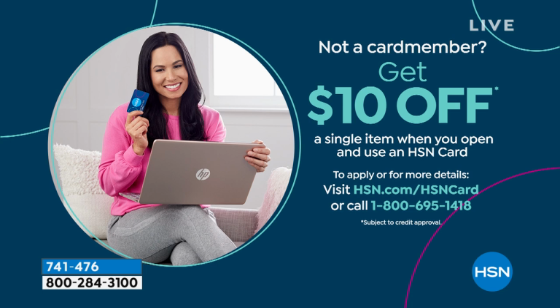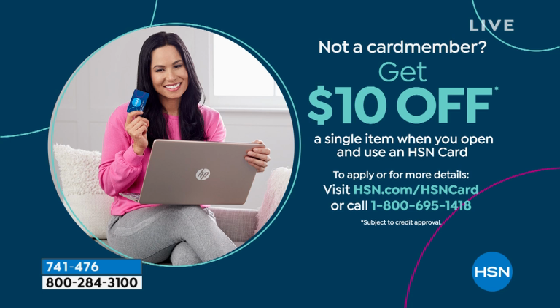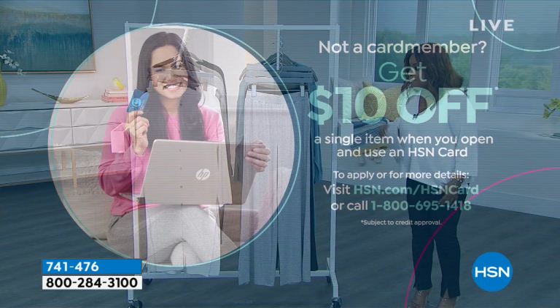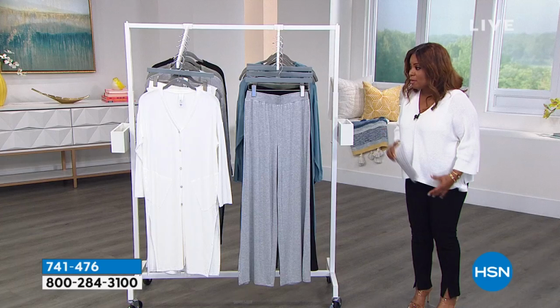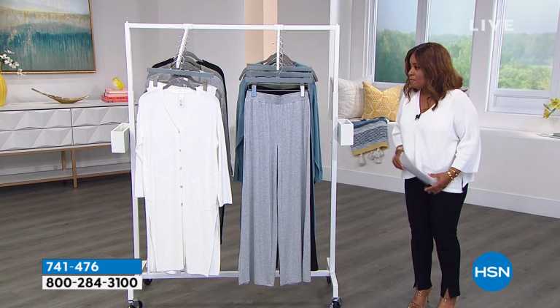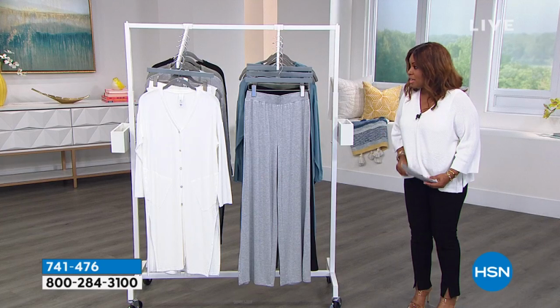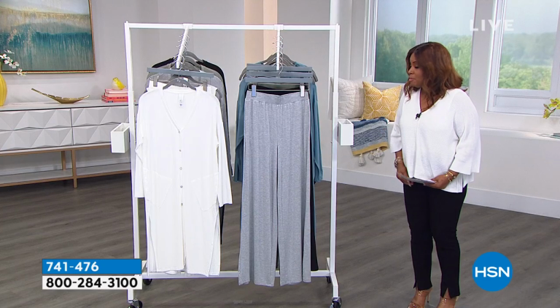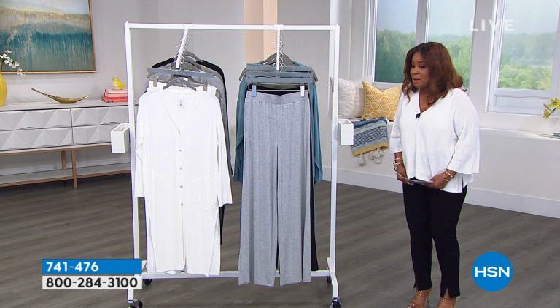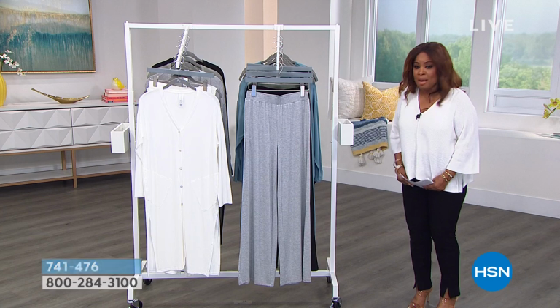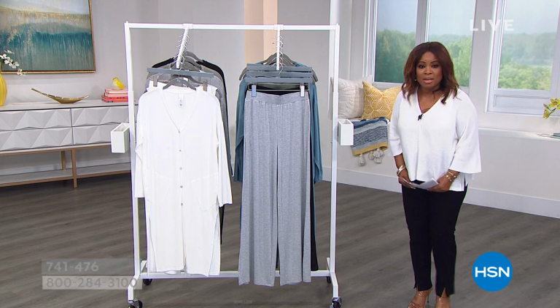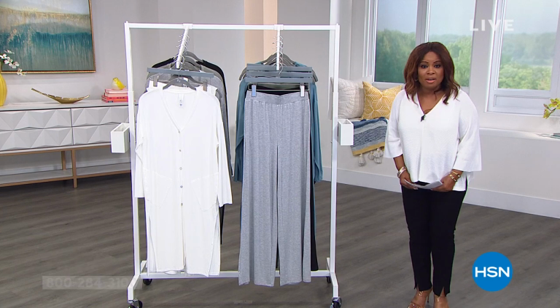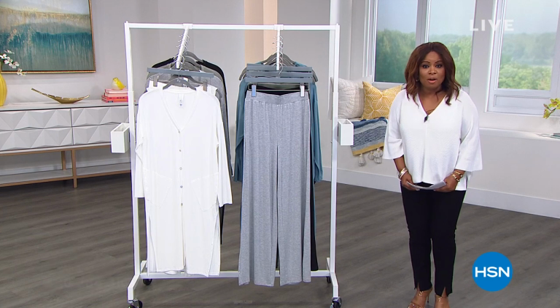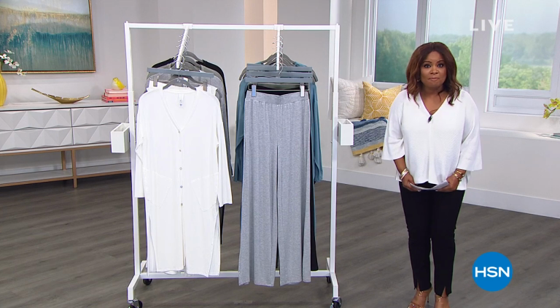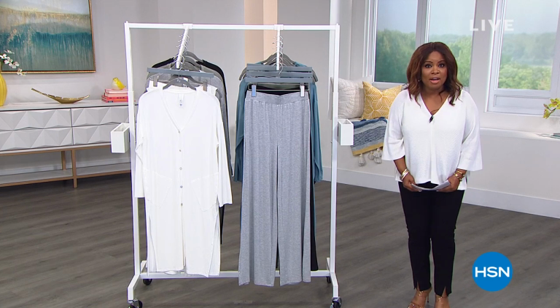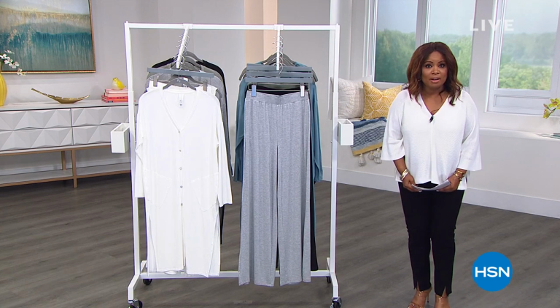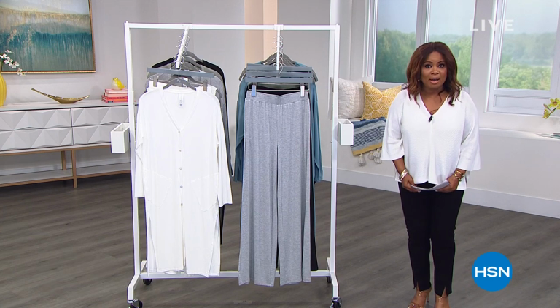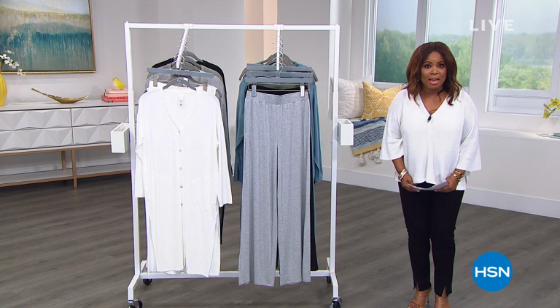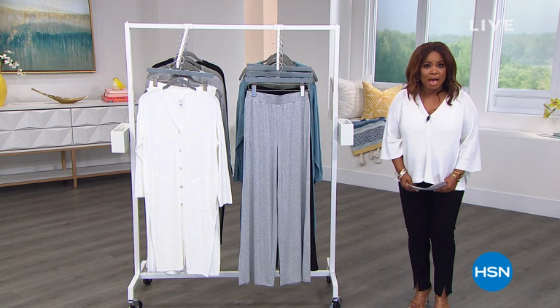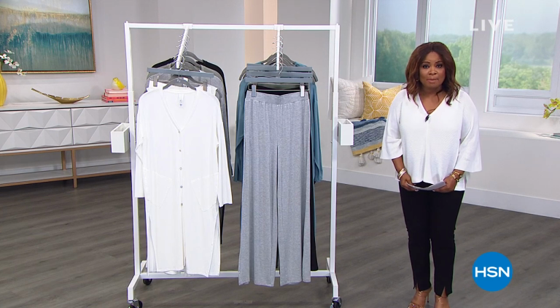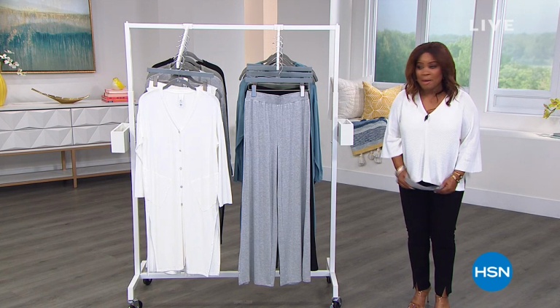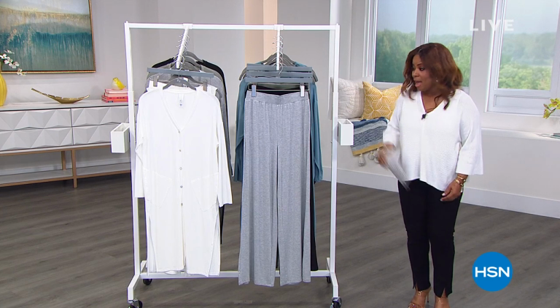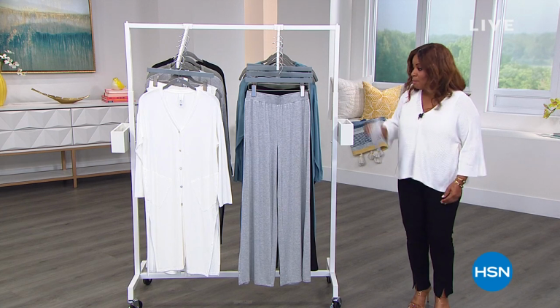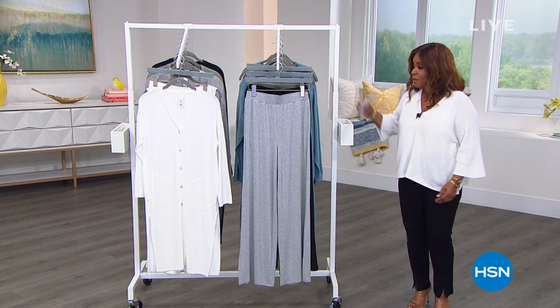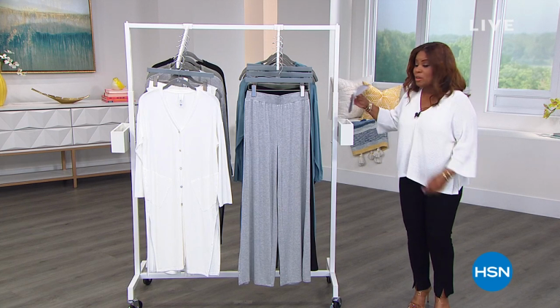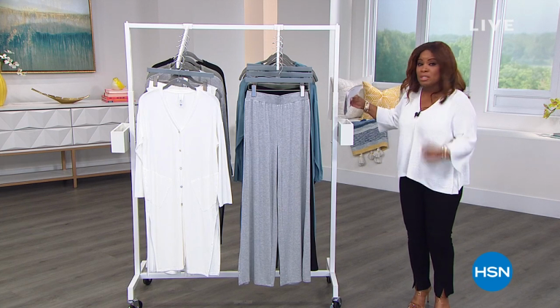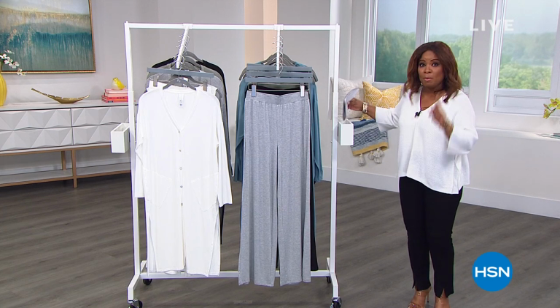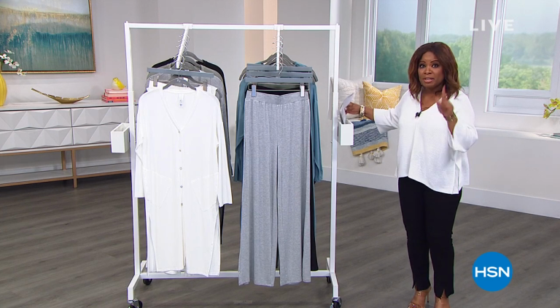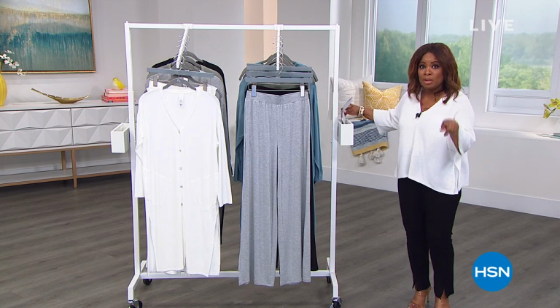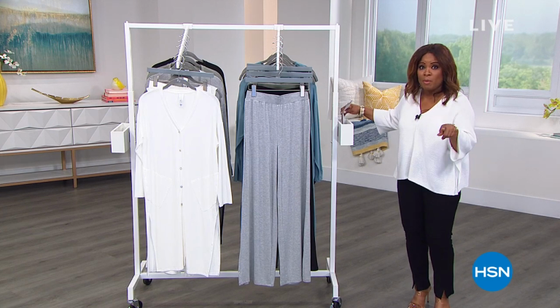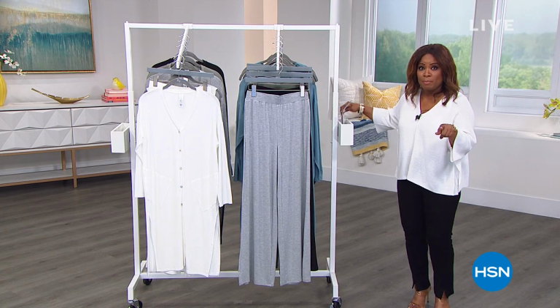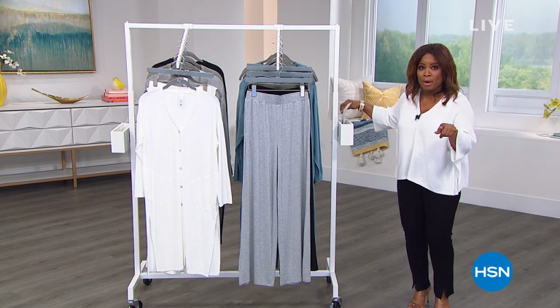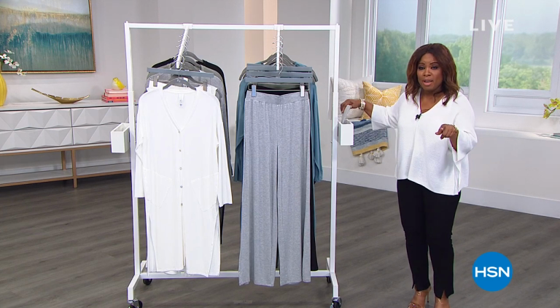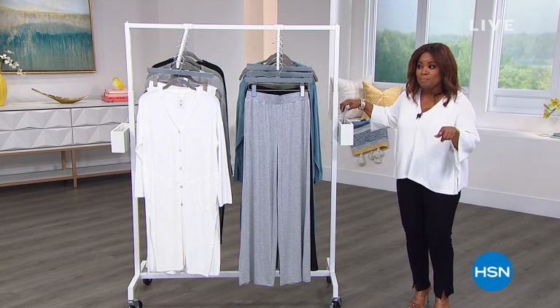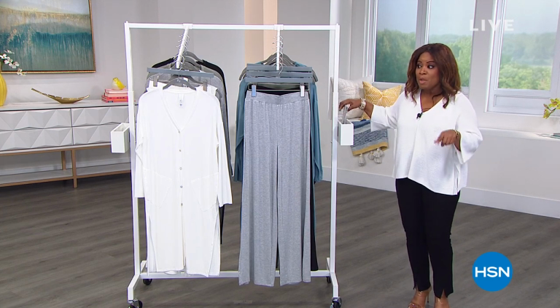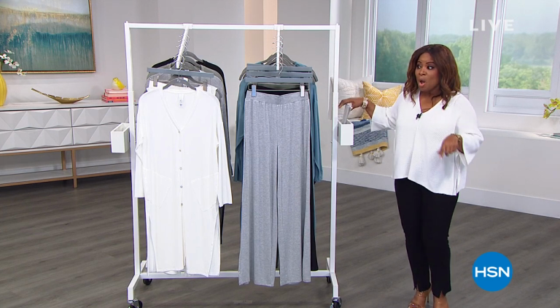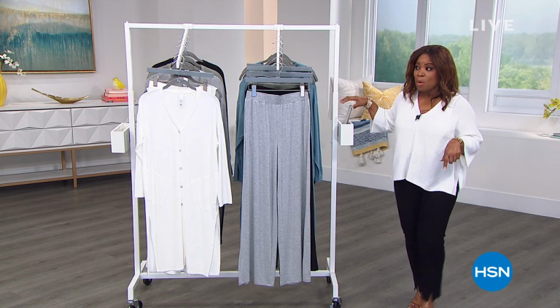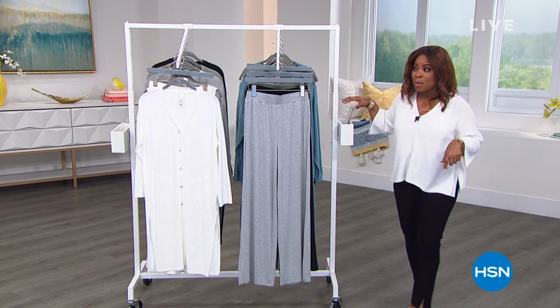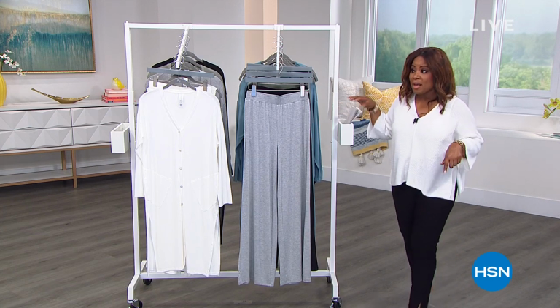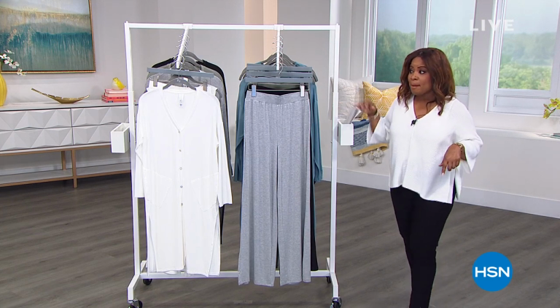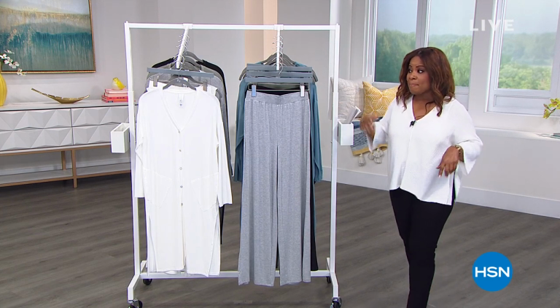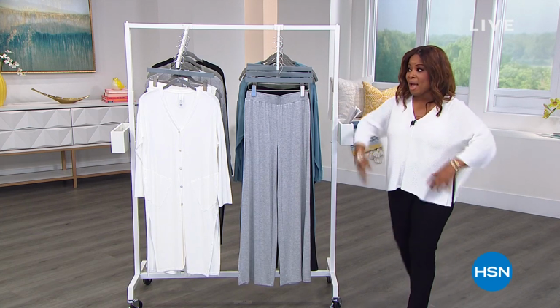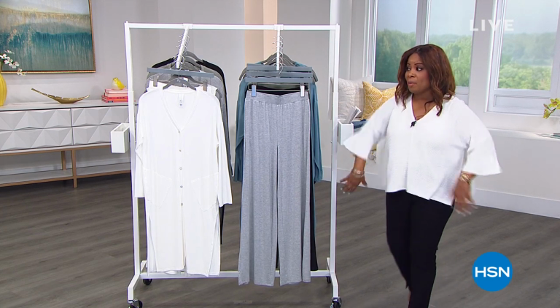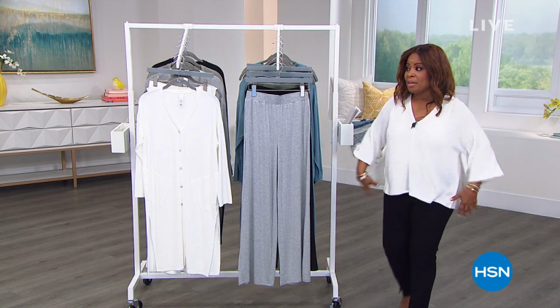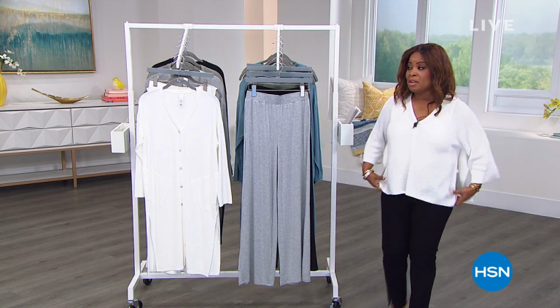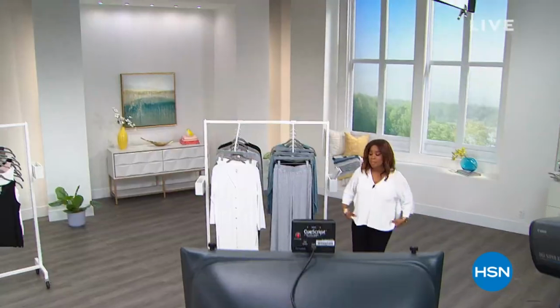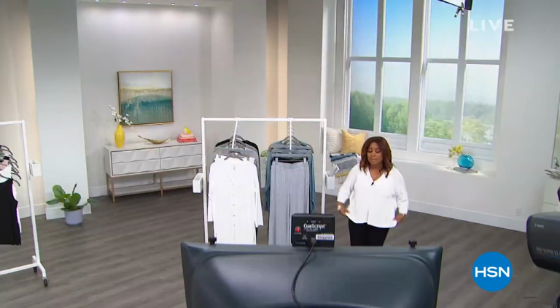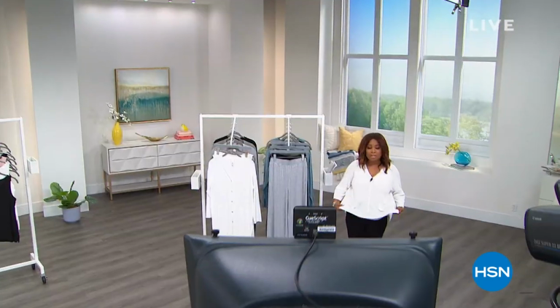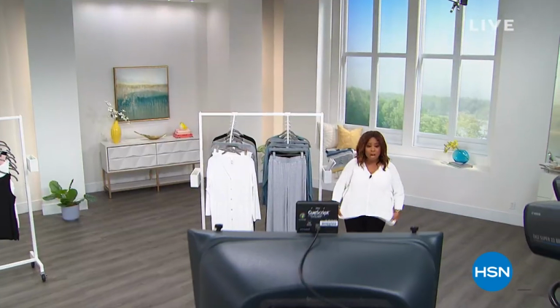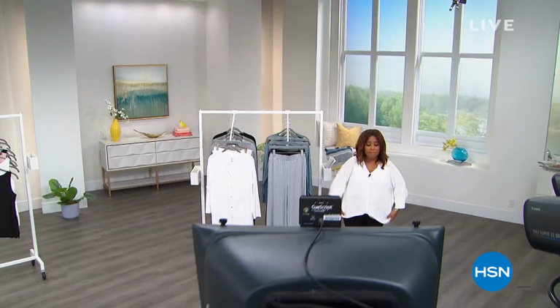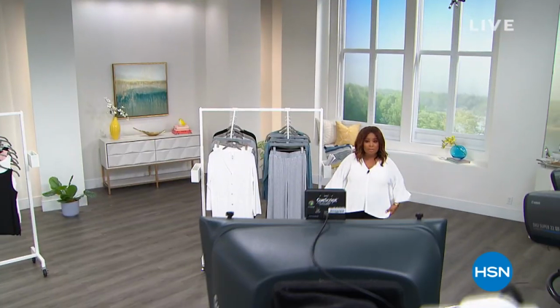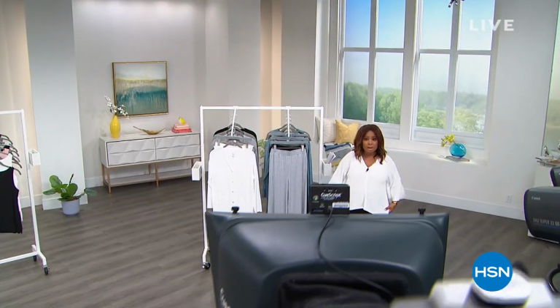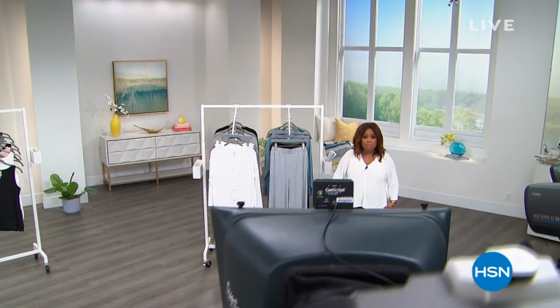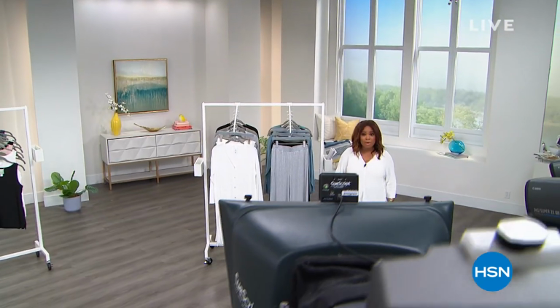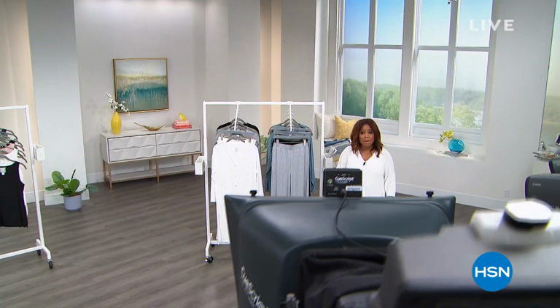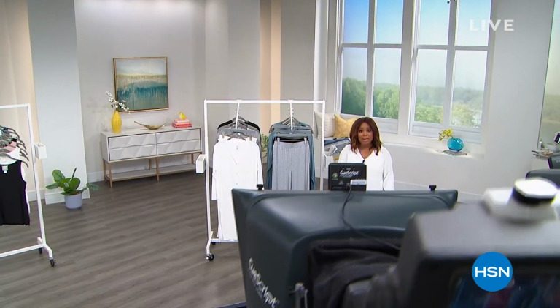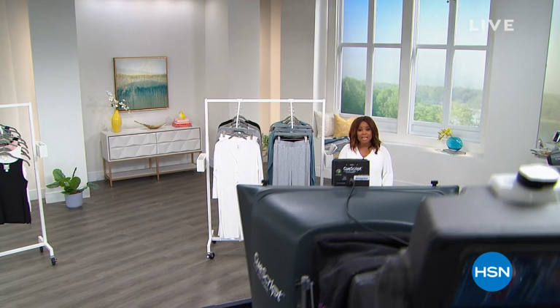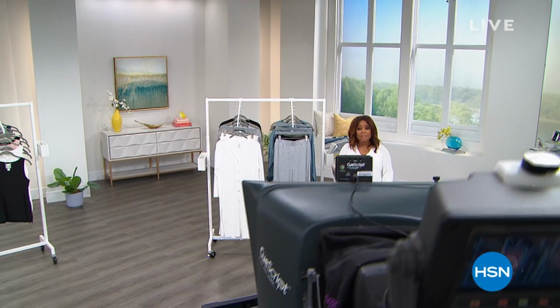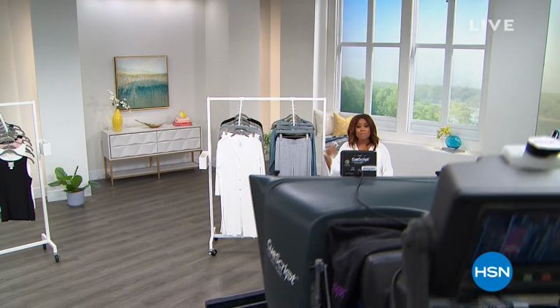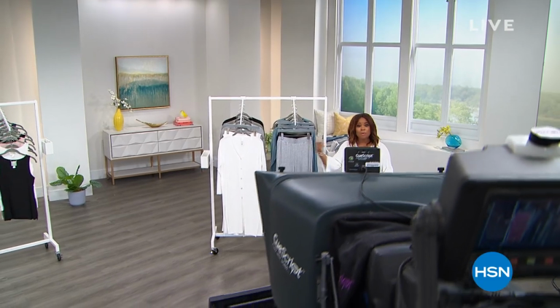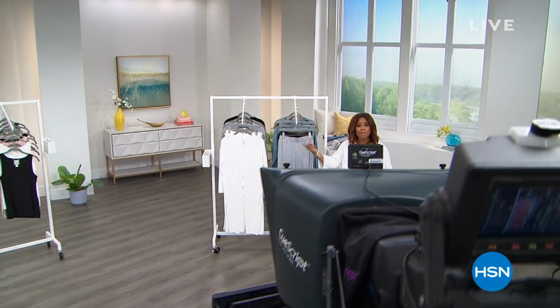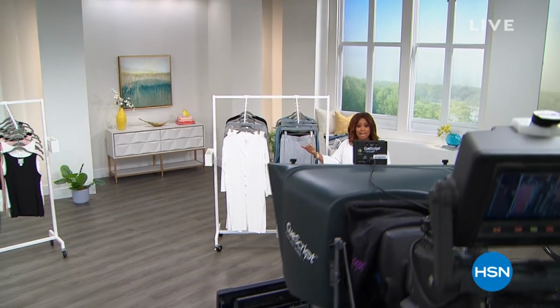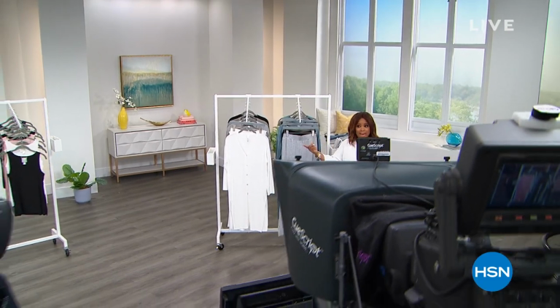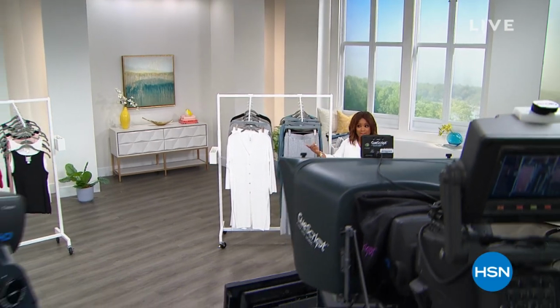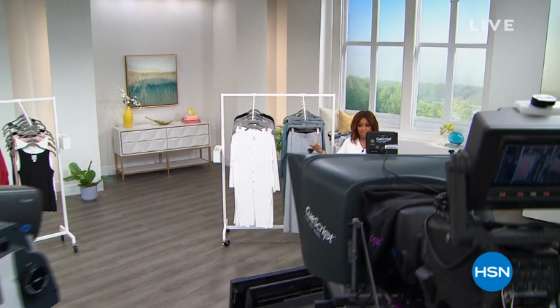We are live on Facebook. When we come back, we're going to talk about the topper I'm wearing and even more tanks, so stay close everyone.